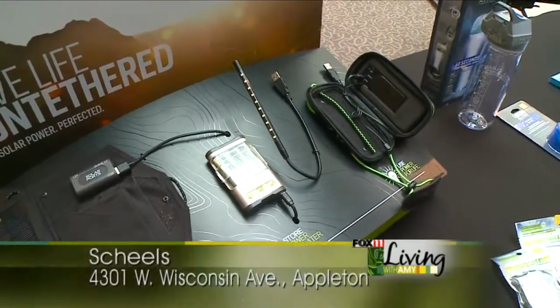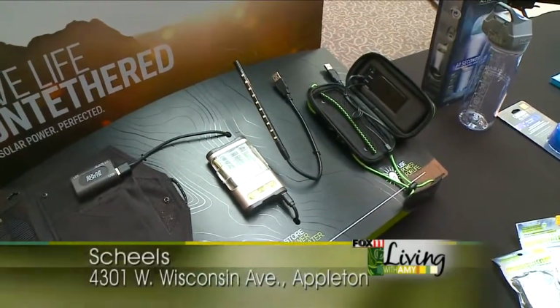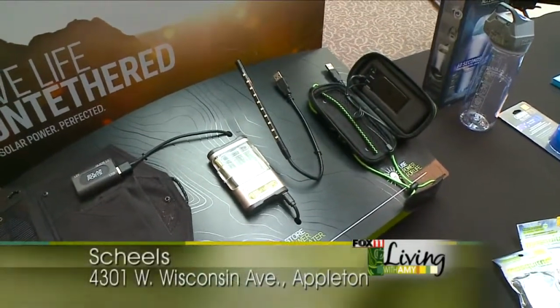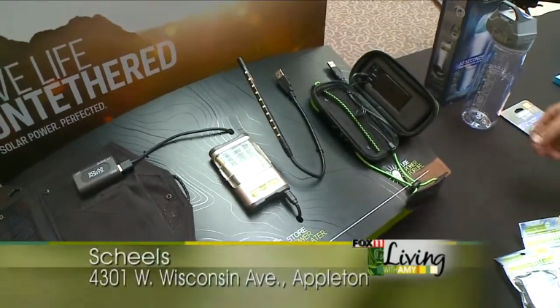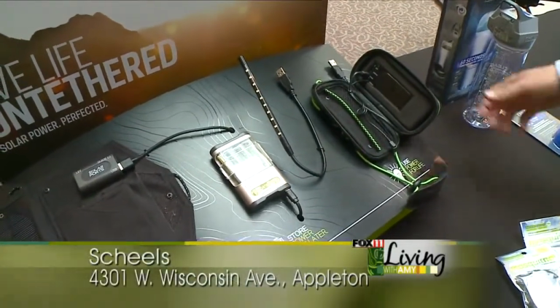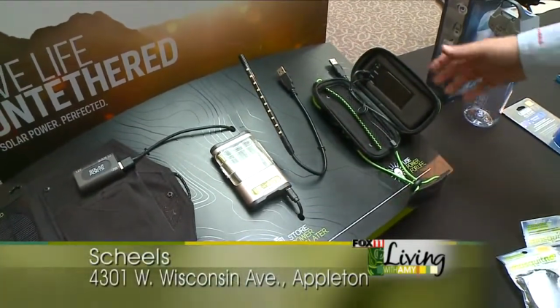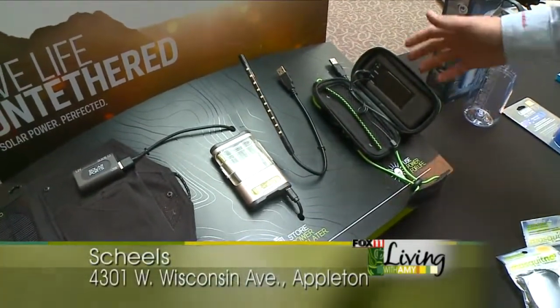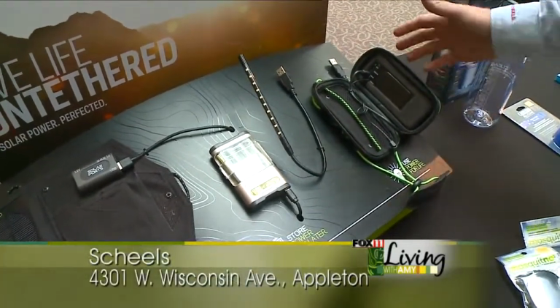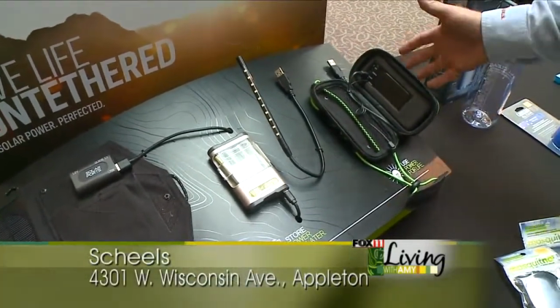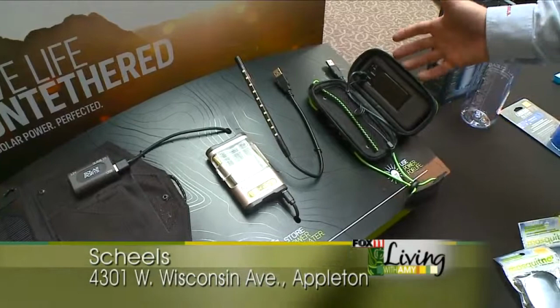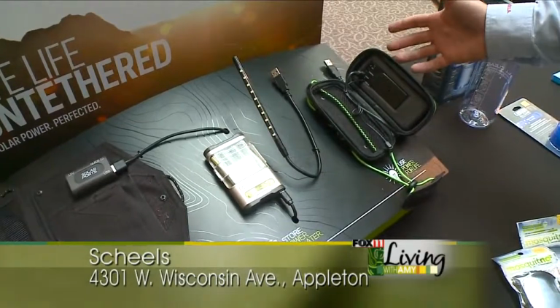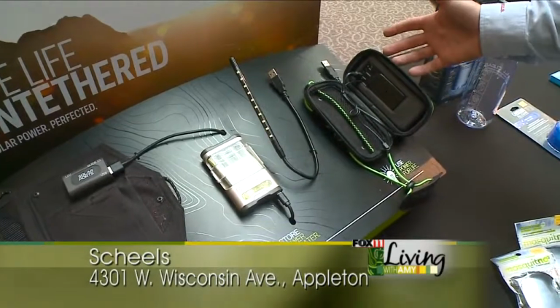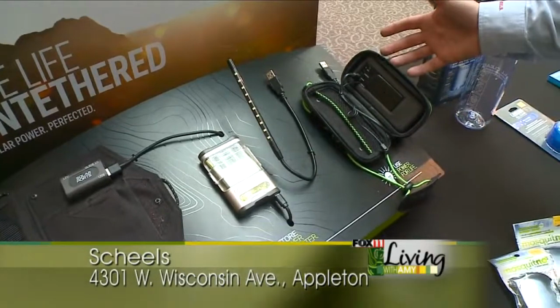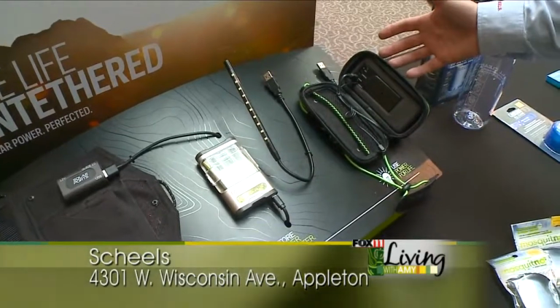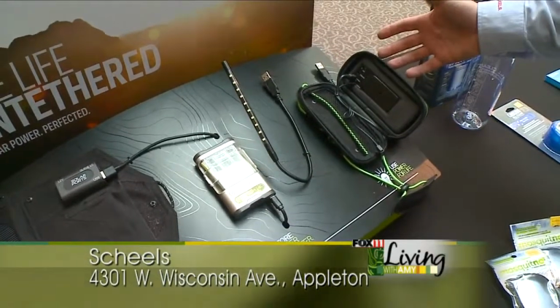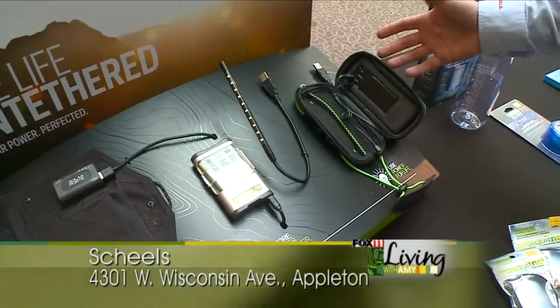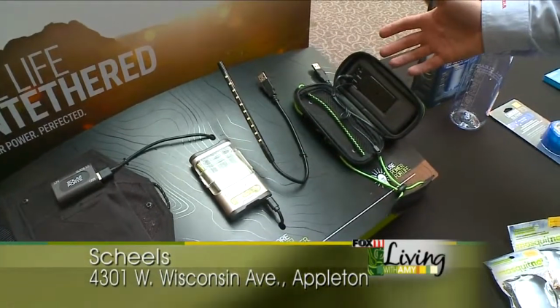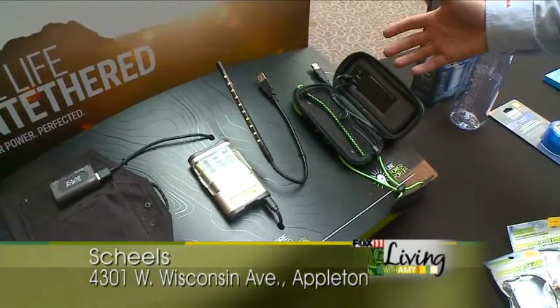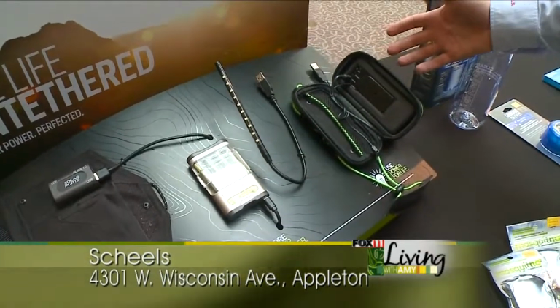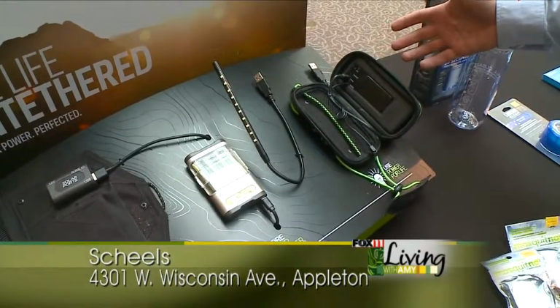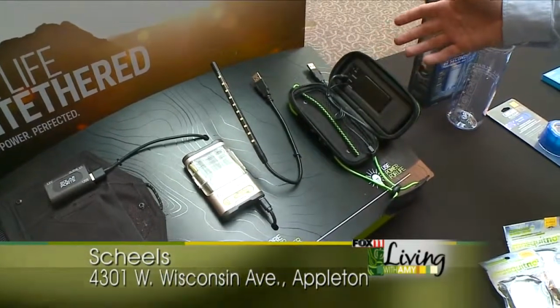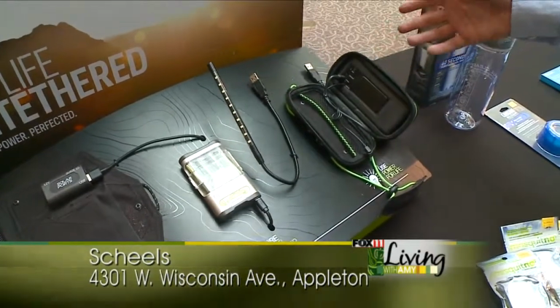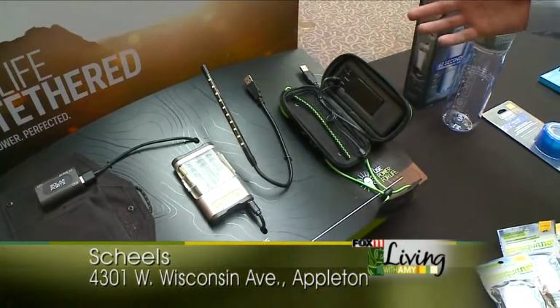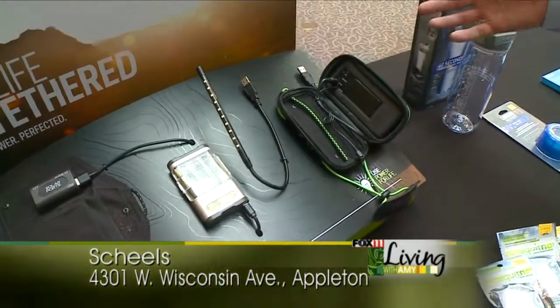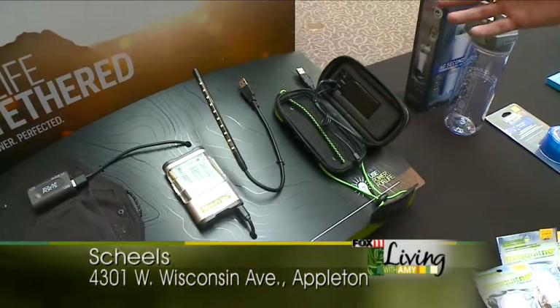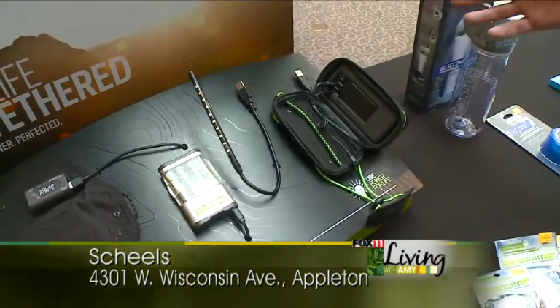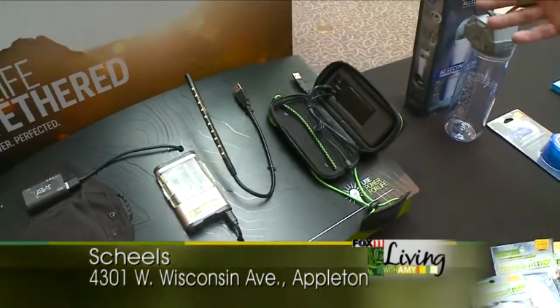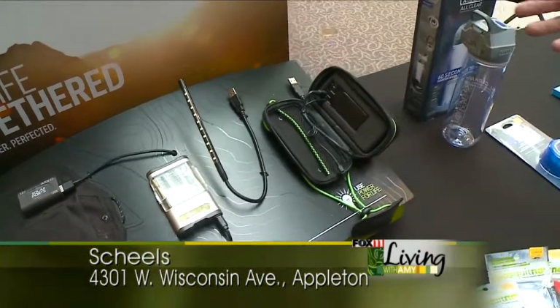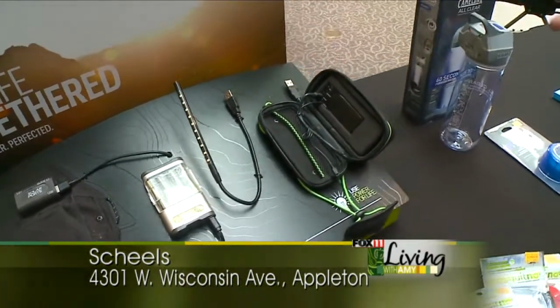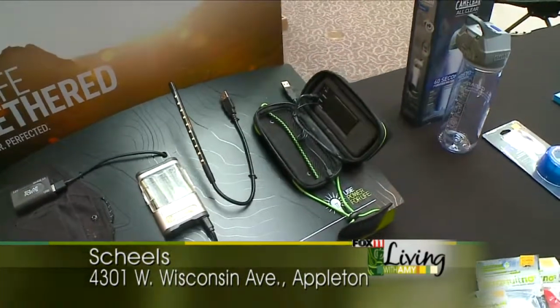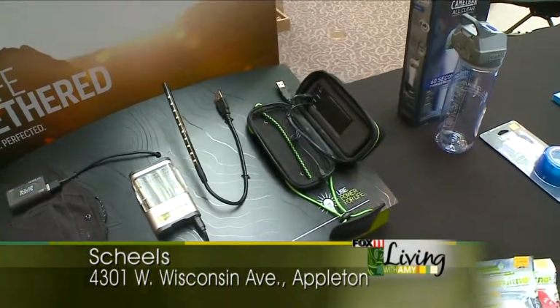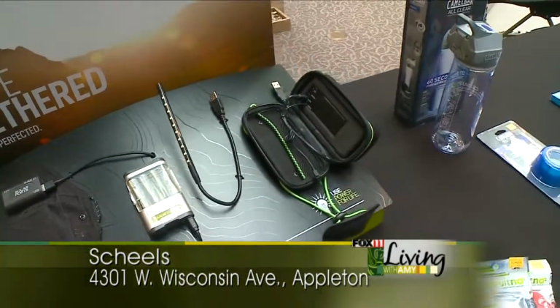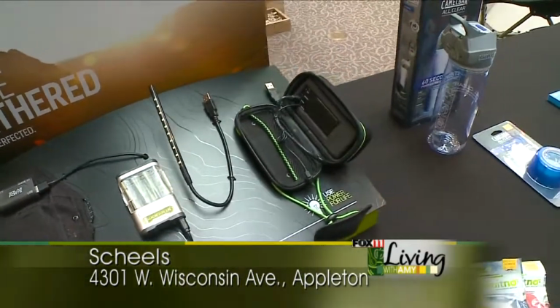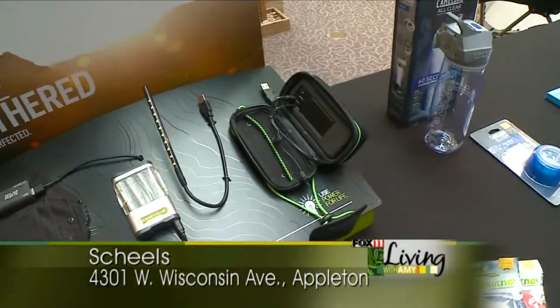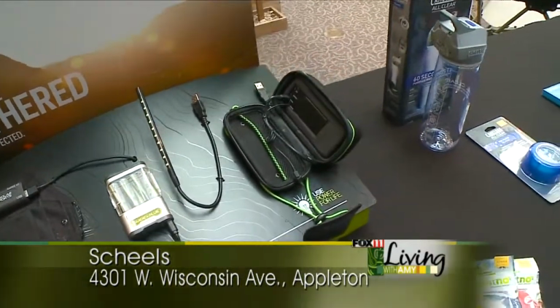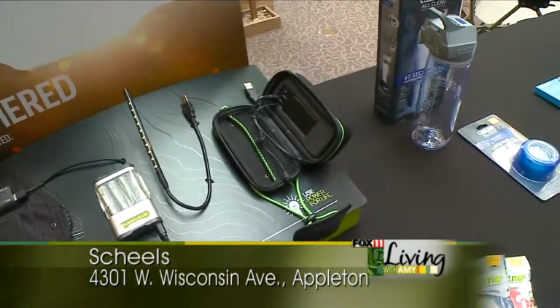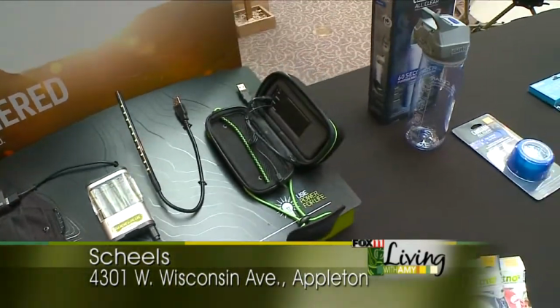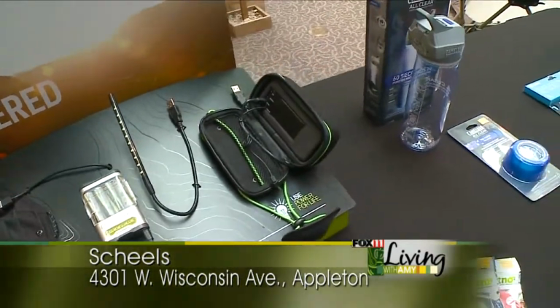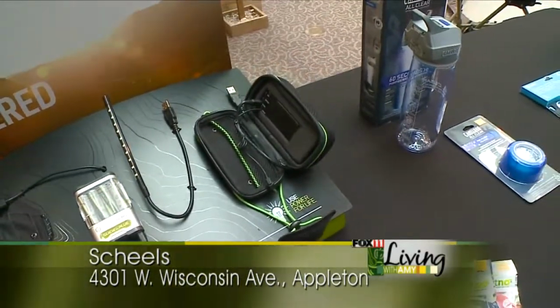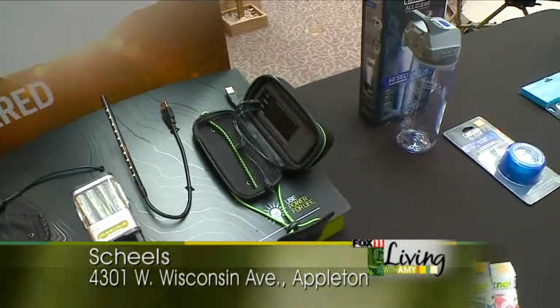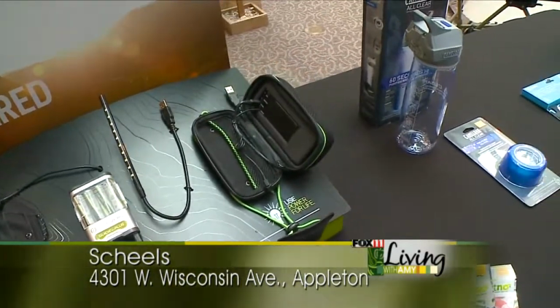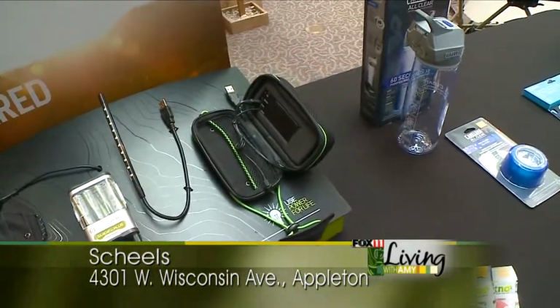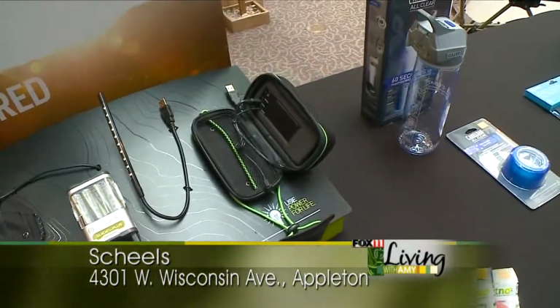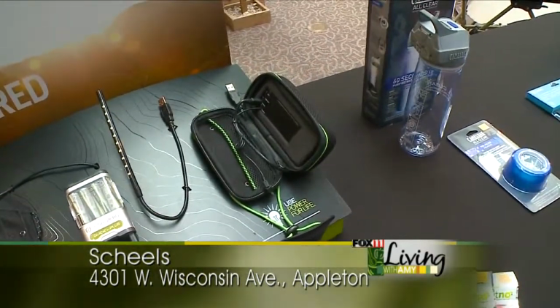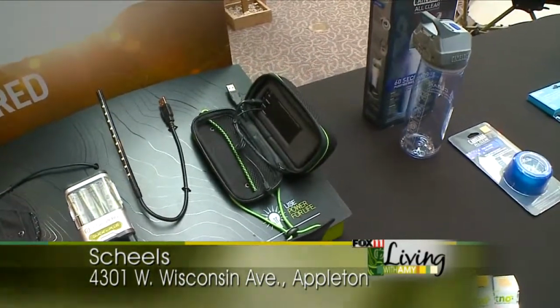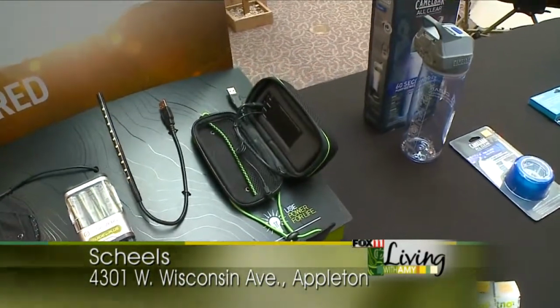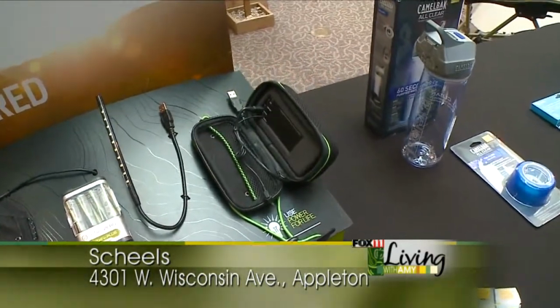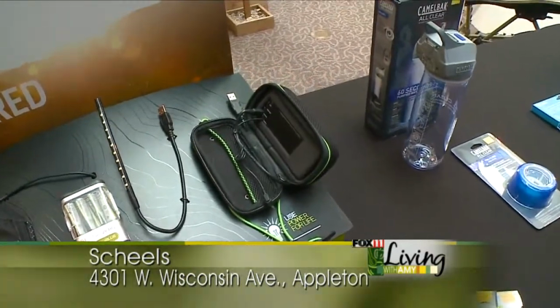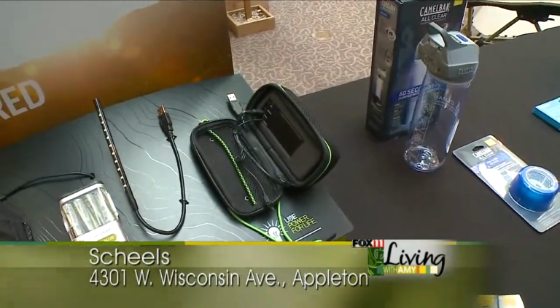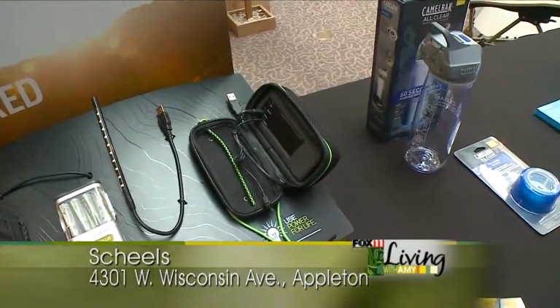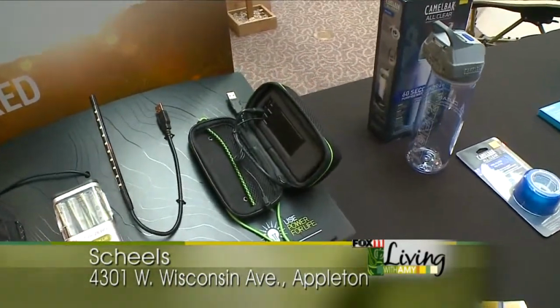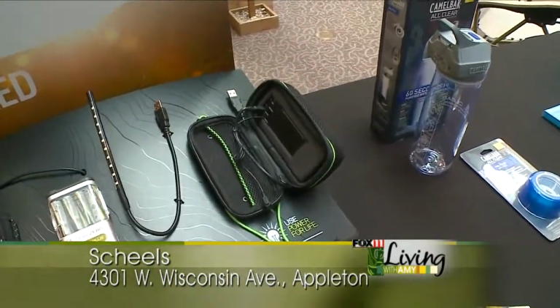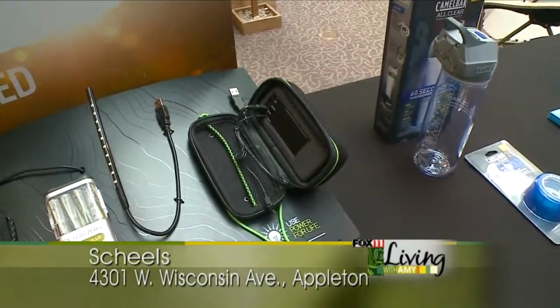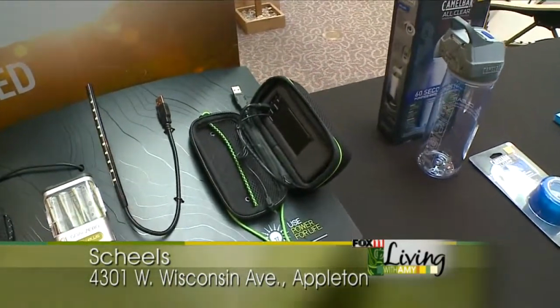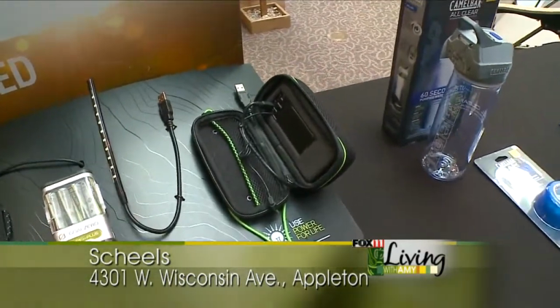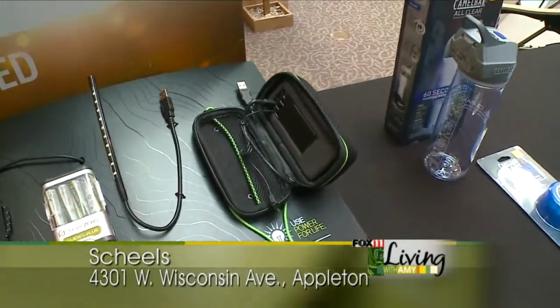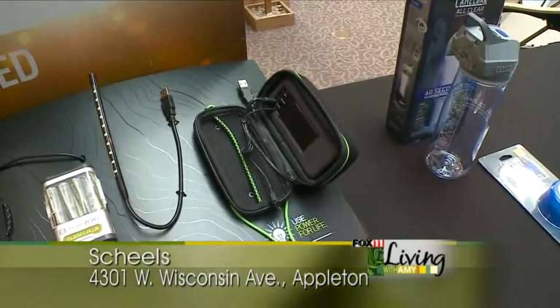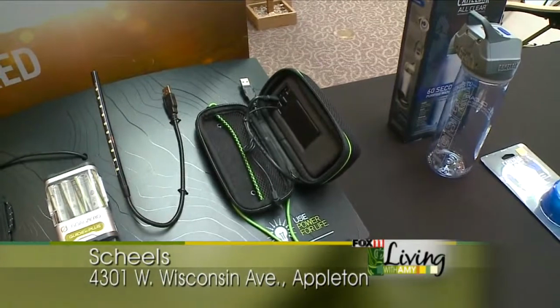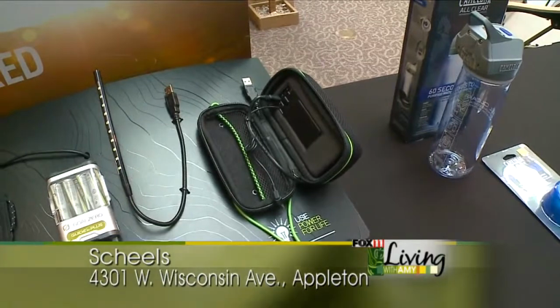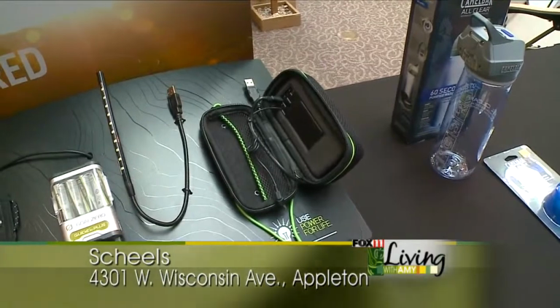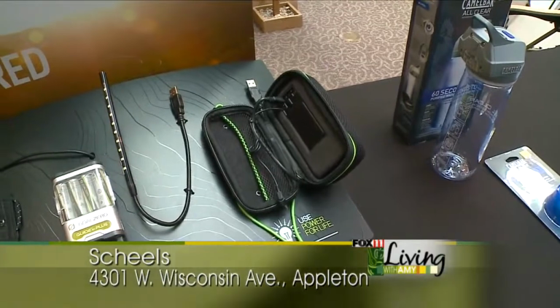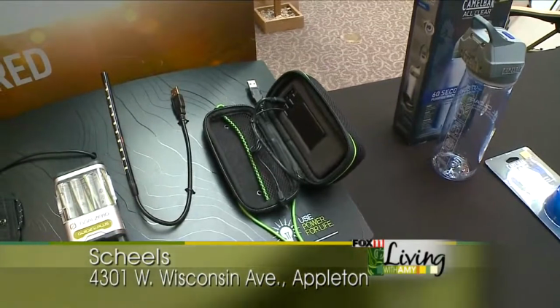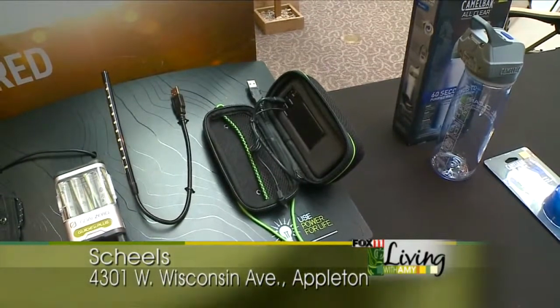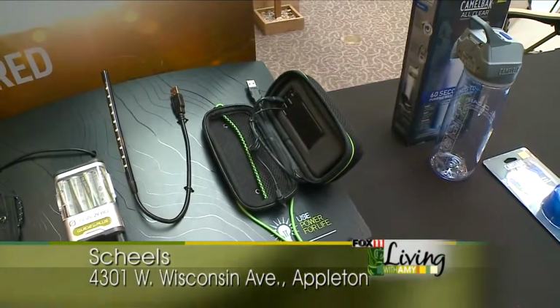We also have the speaker system, because you always got to have a little tunes — maybe some Beach Boys or some country music playing around the campfire.